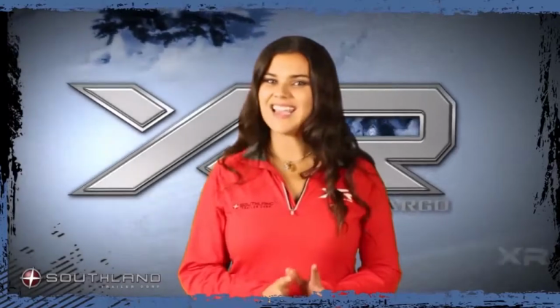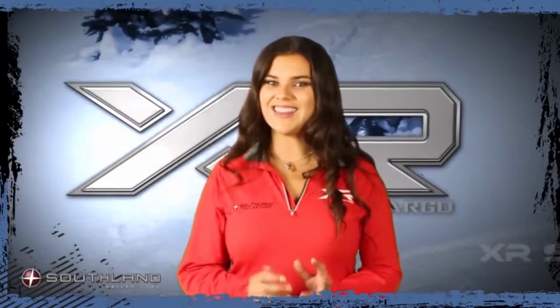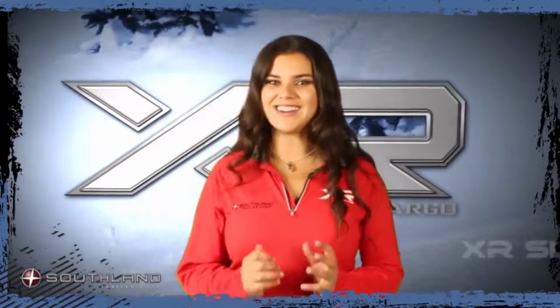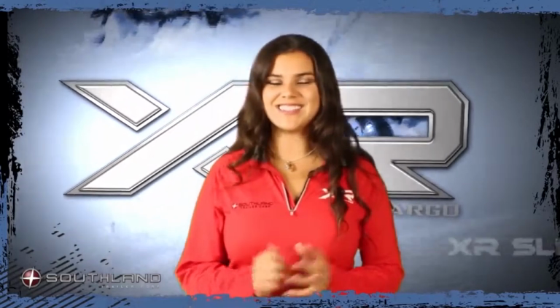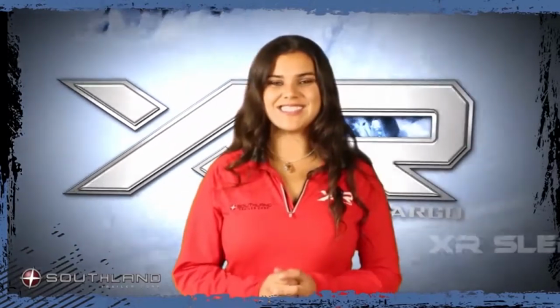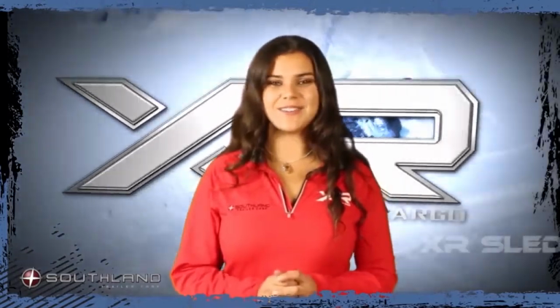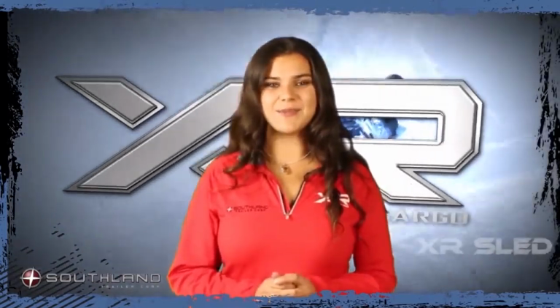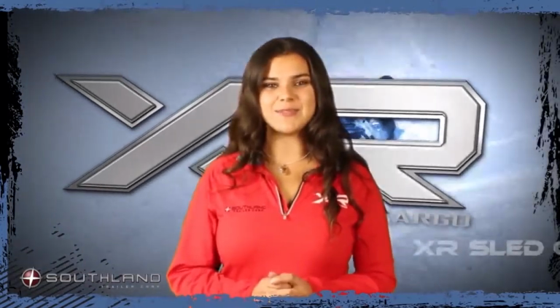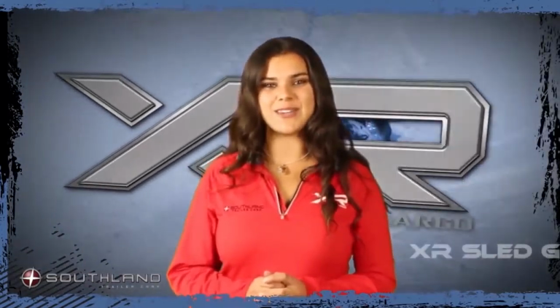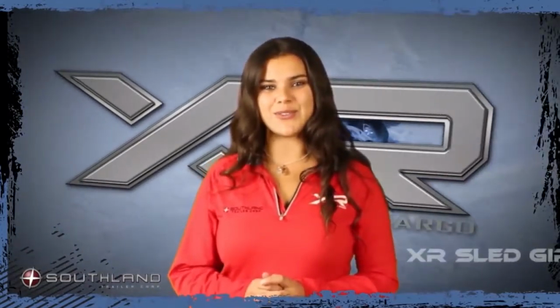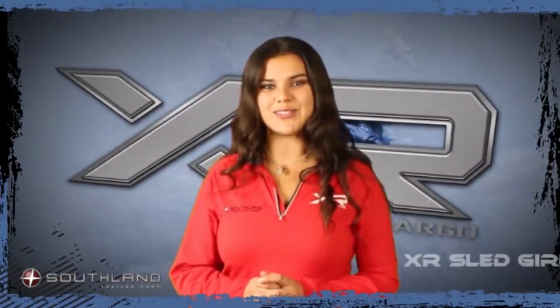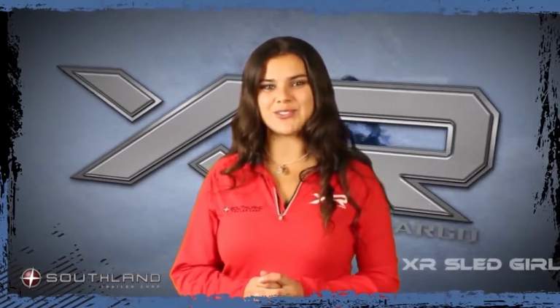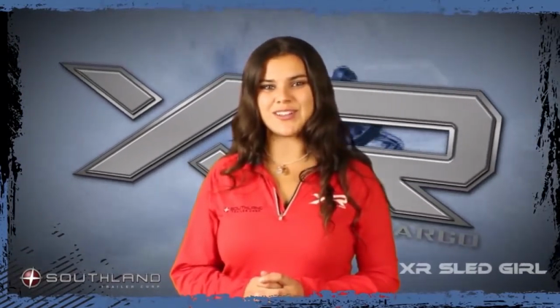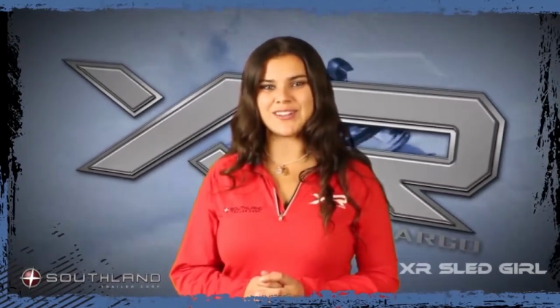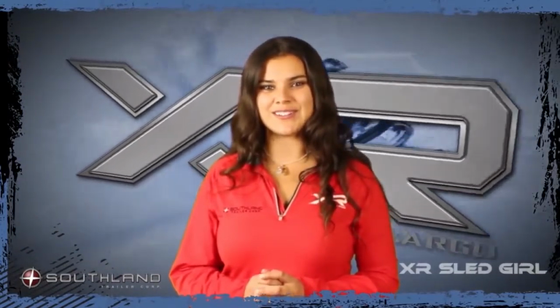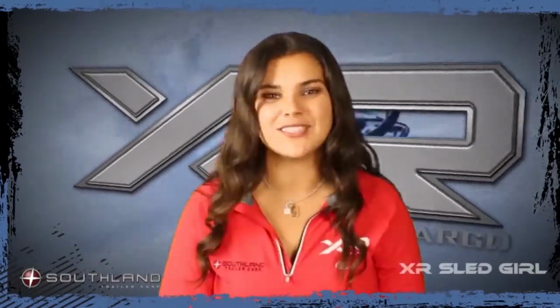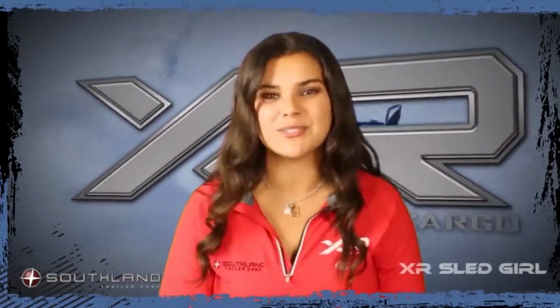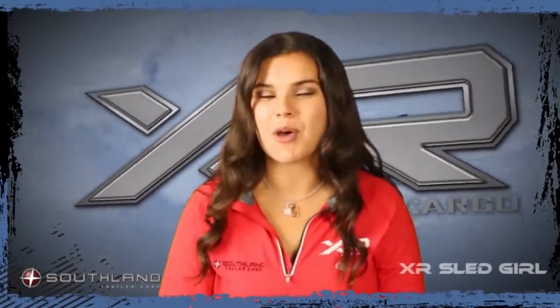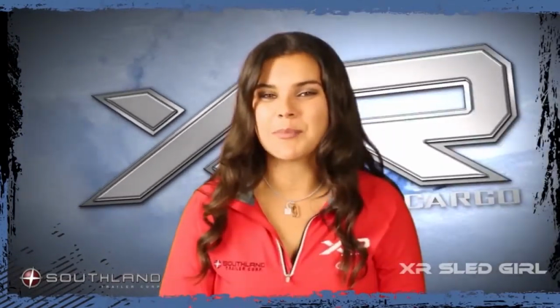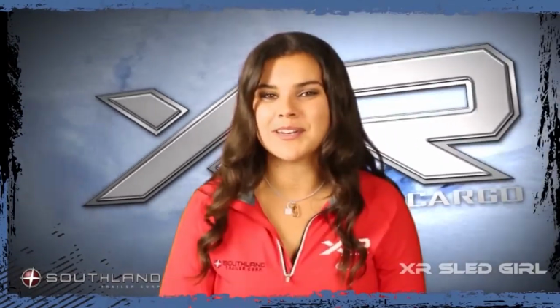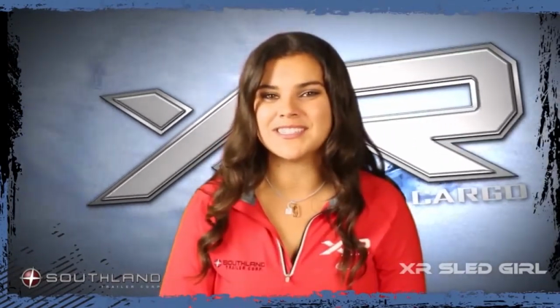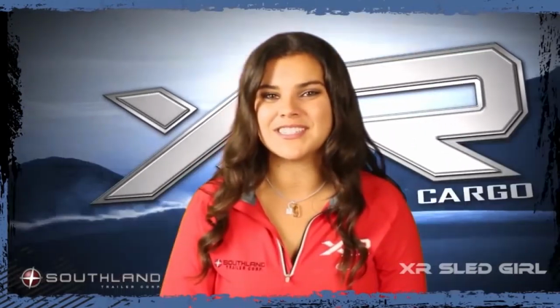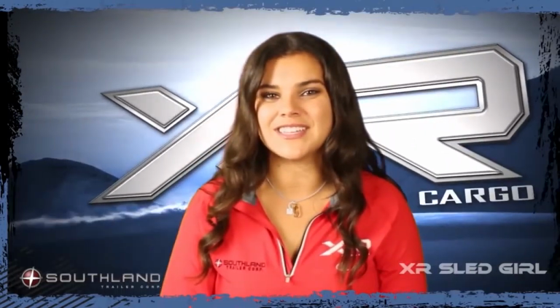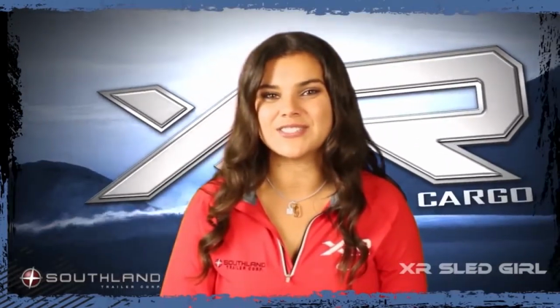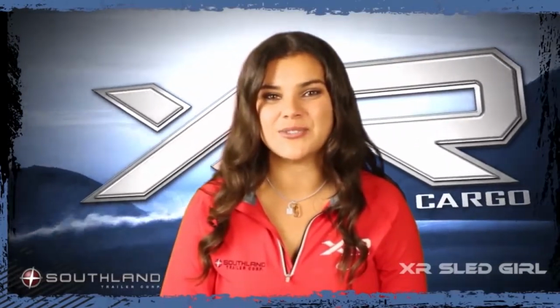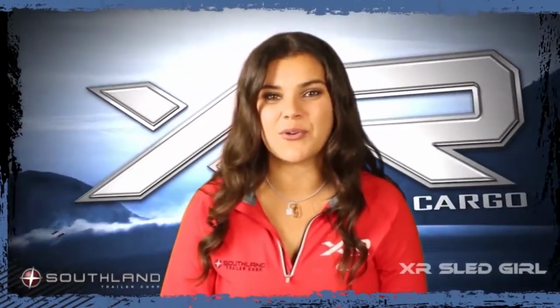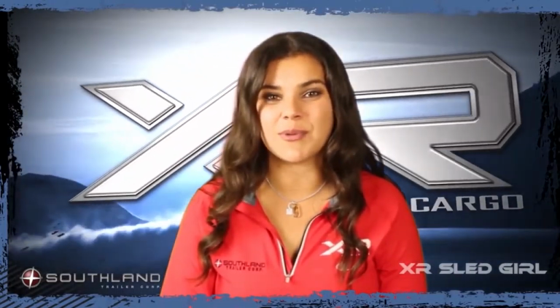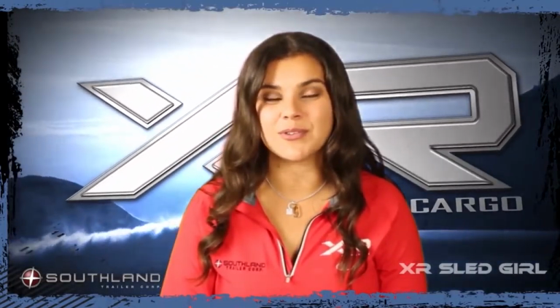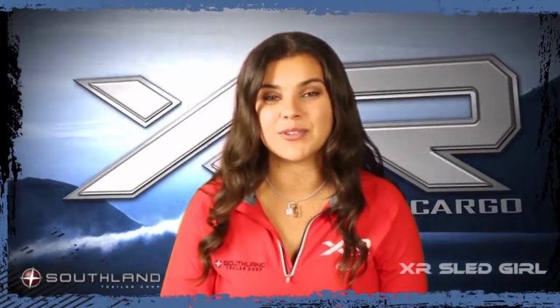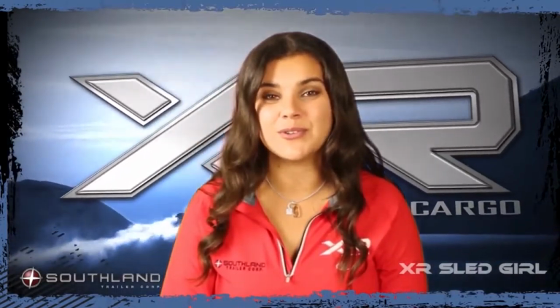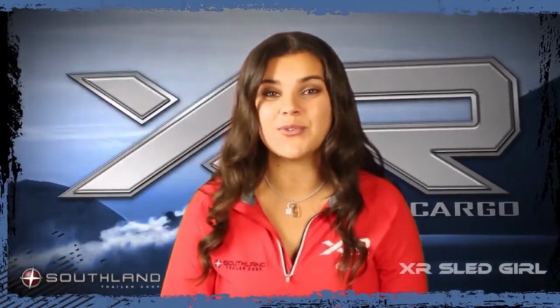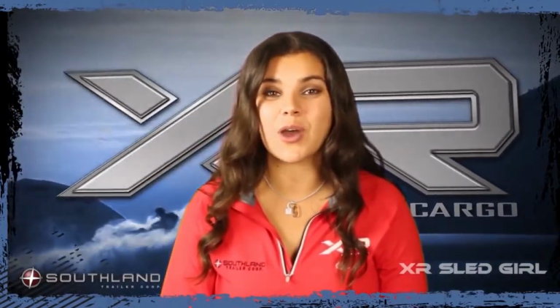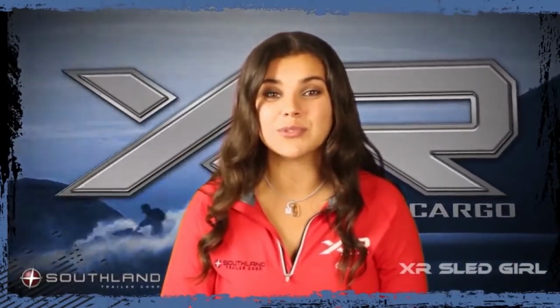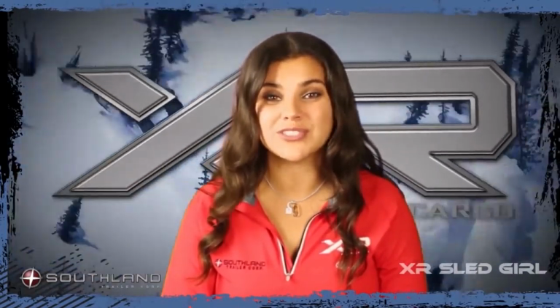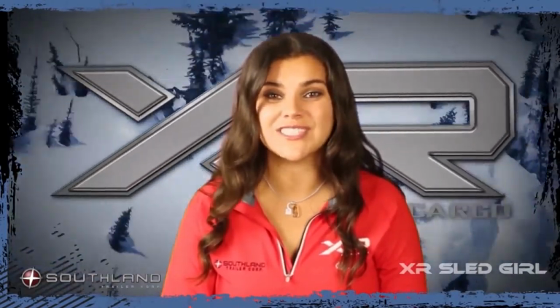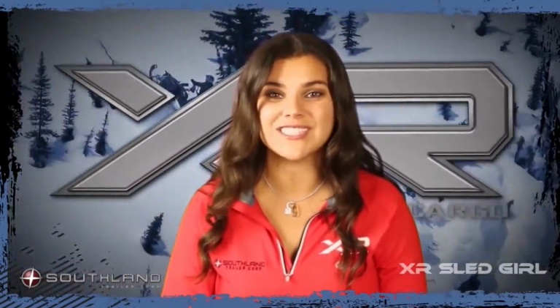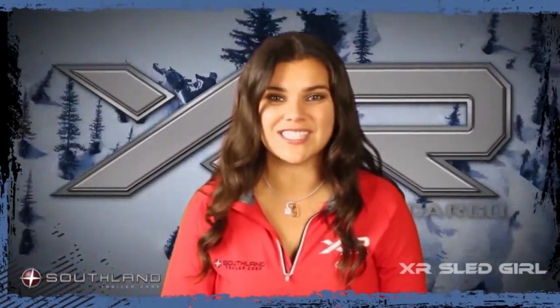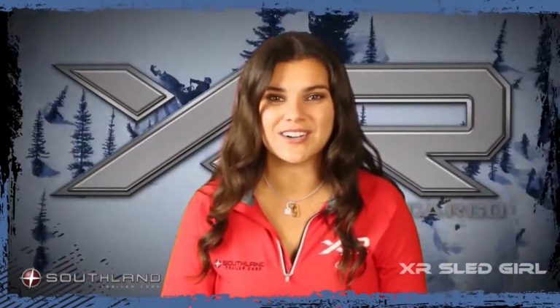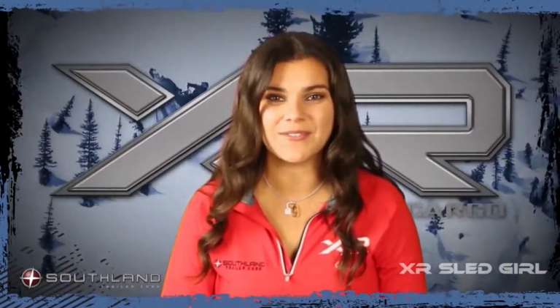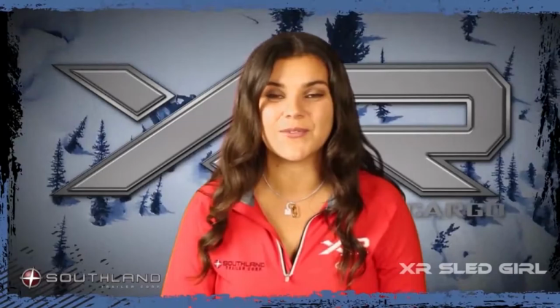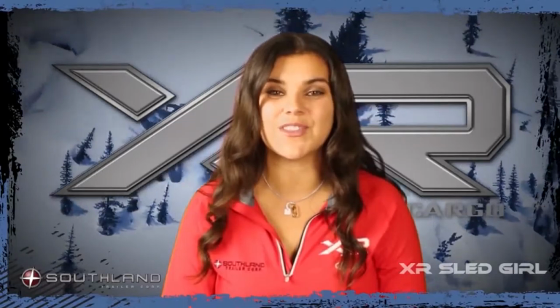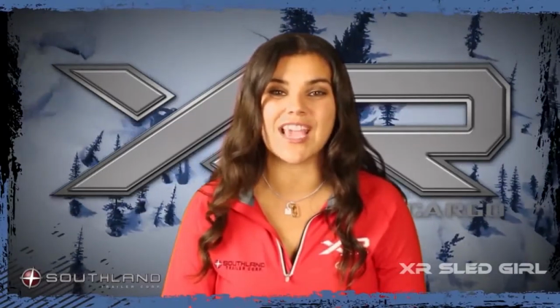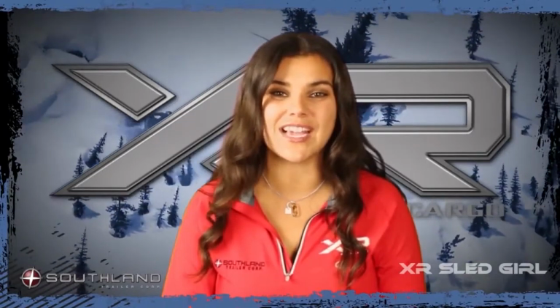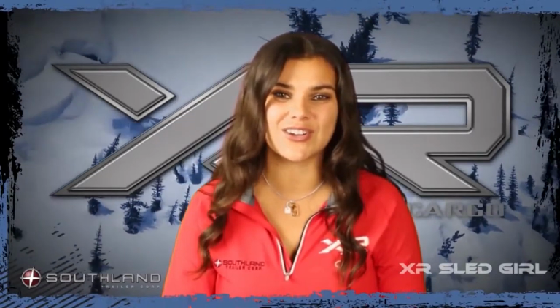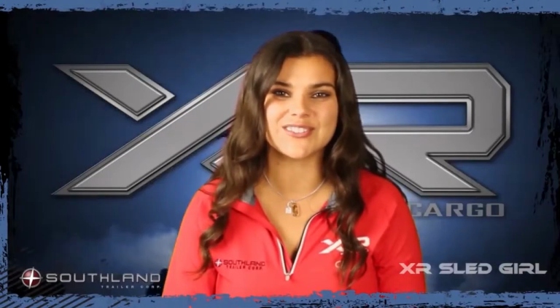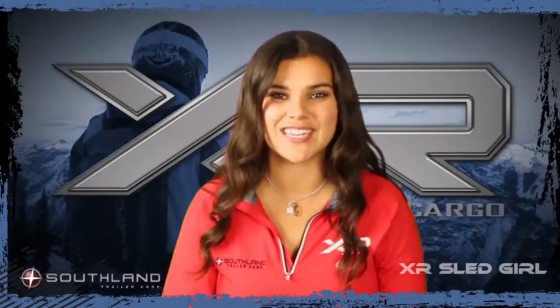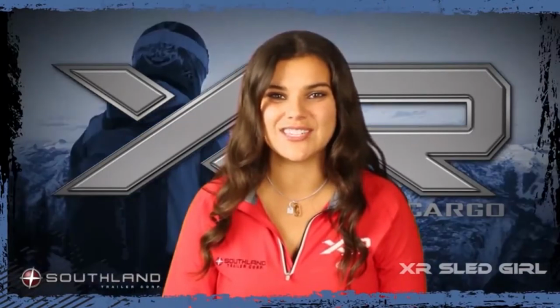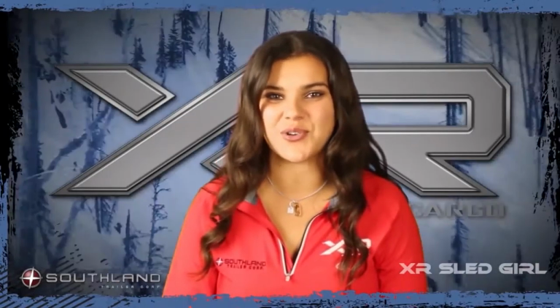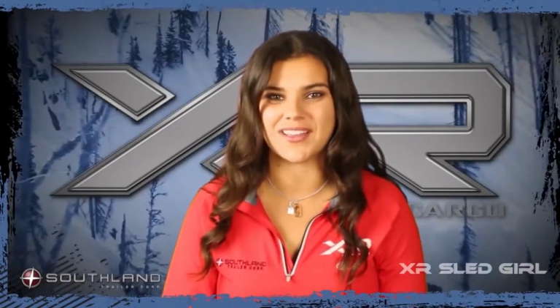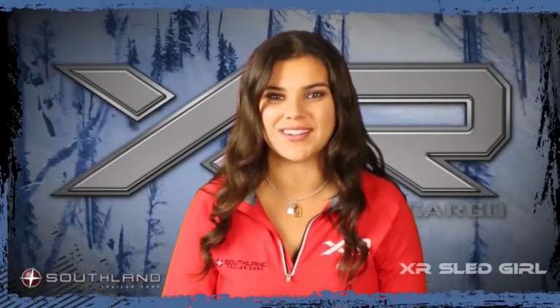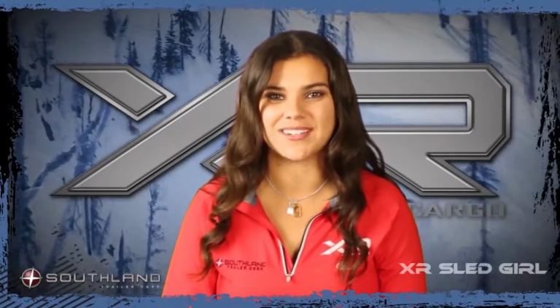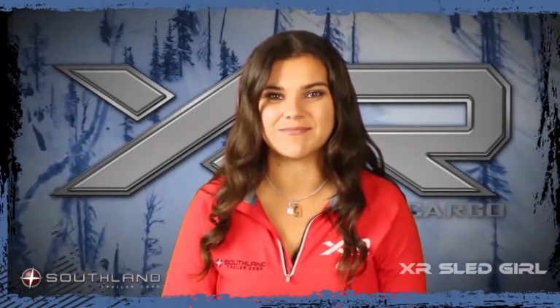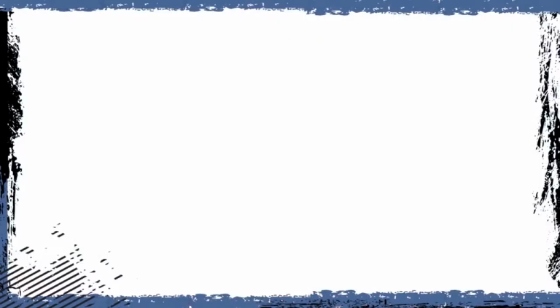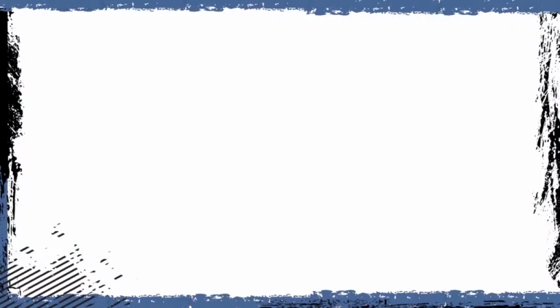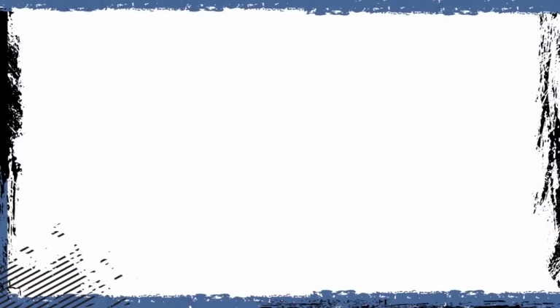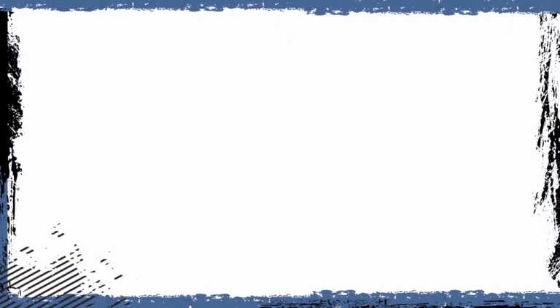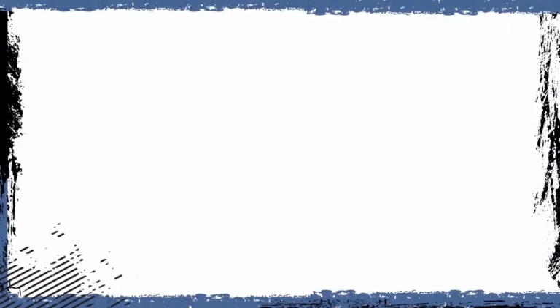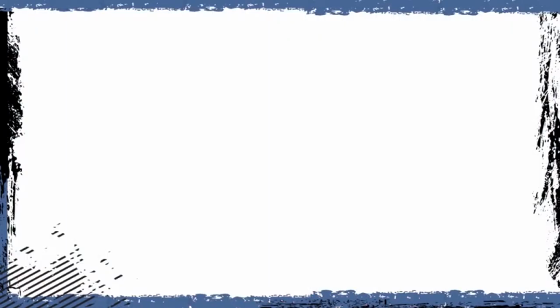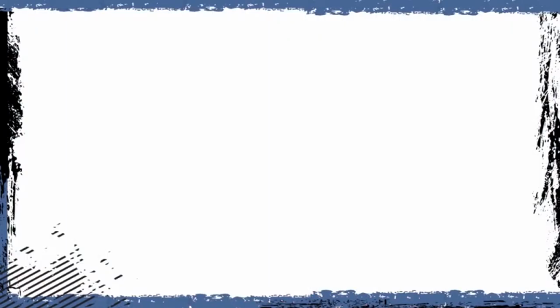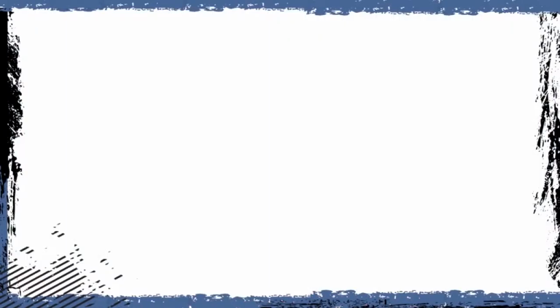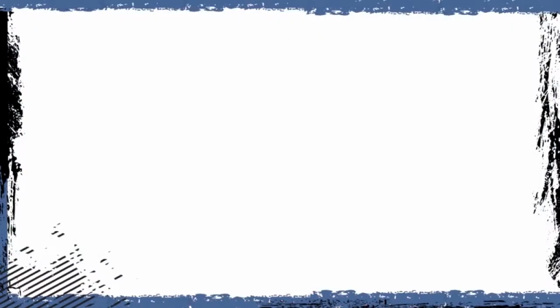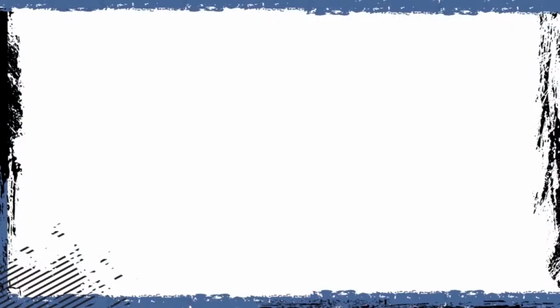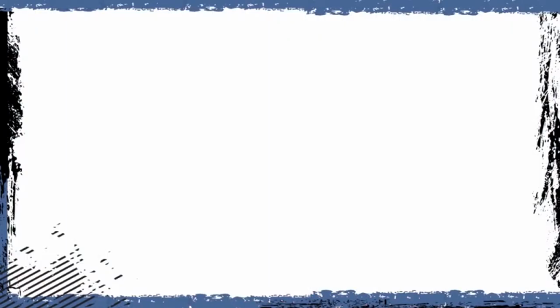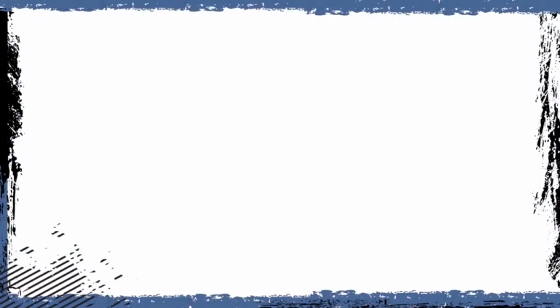Hey there, it's Sarah from Southland Trailers. I'm just popping in to let you know about the new options this year for the XR Sled Trailer. Here we go!